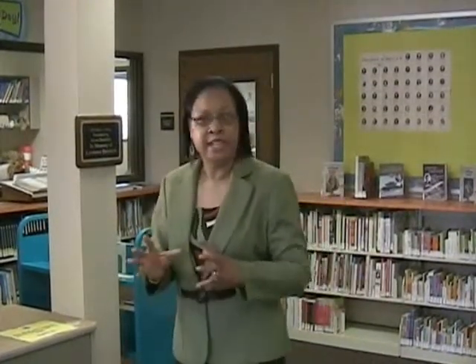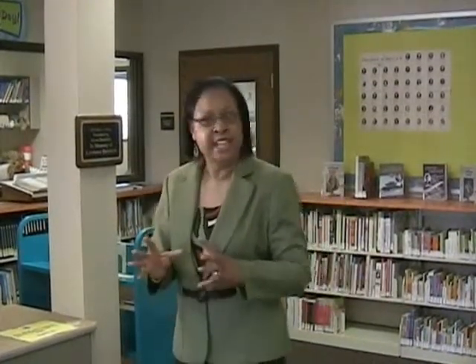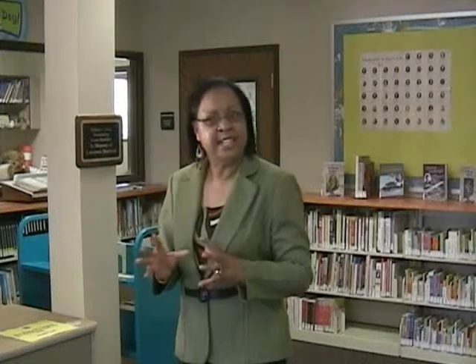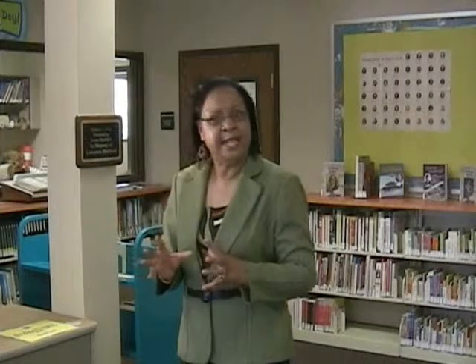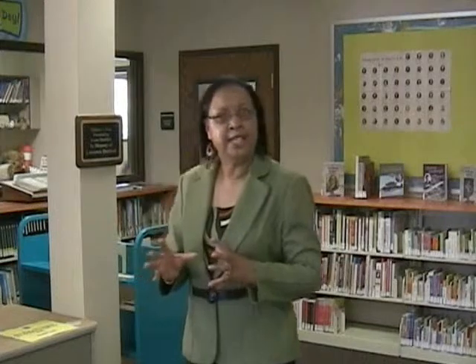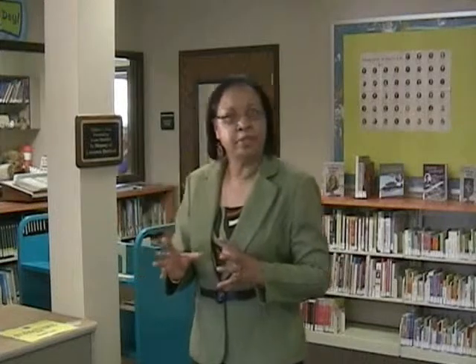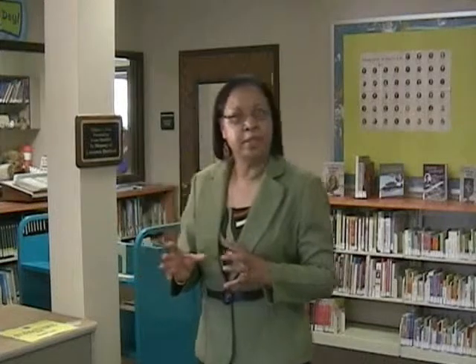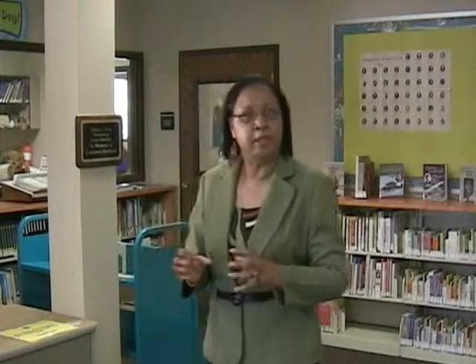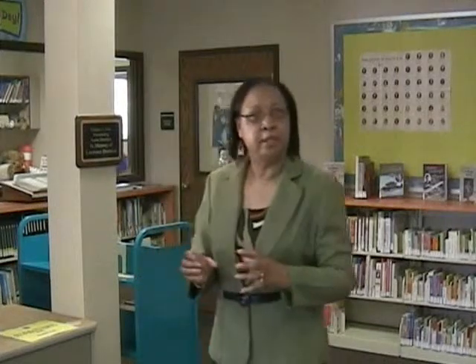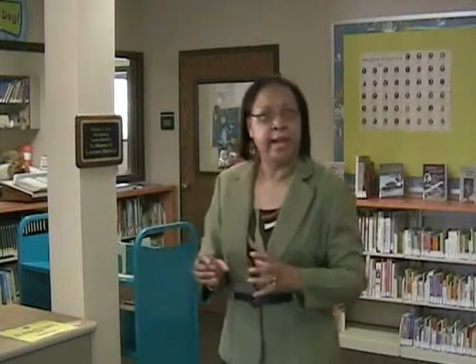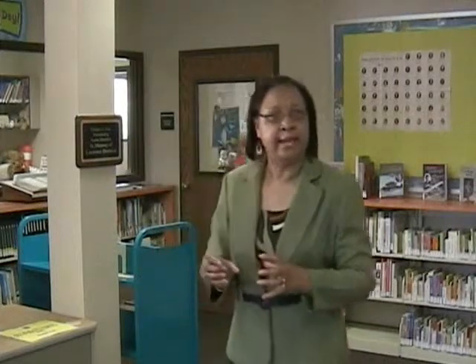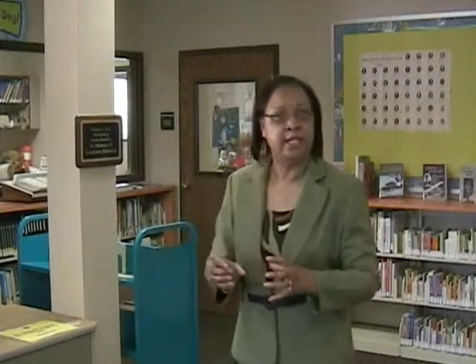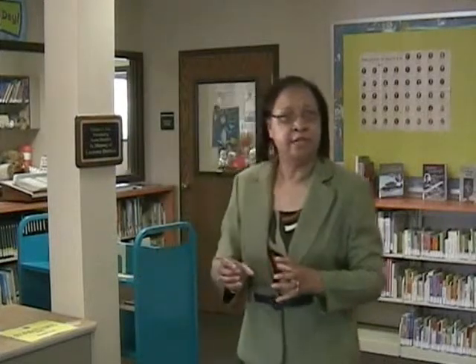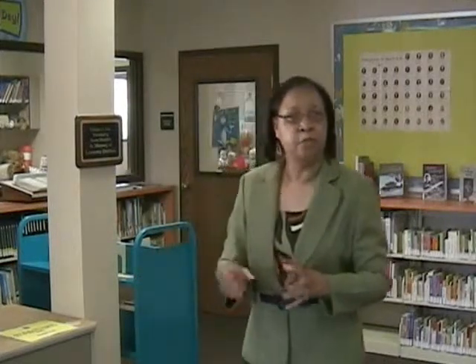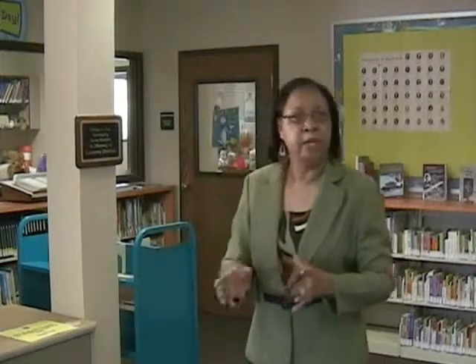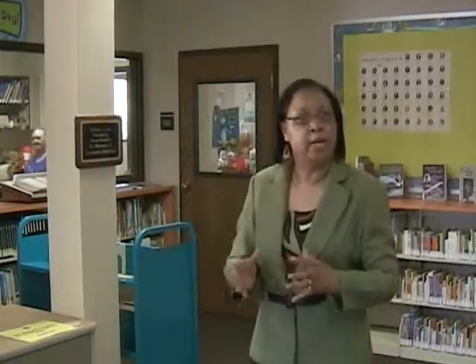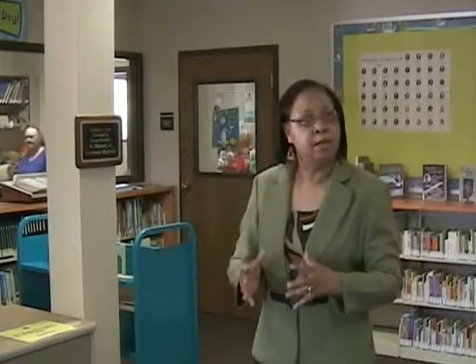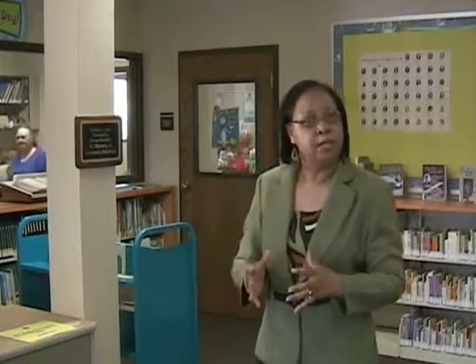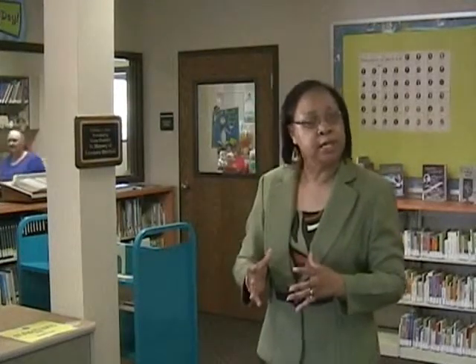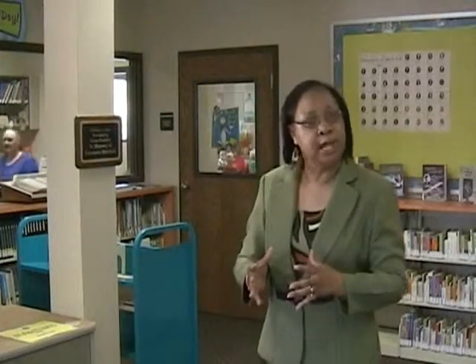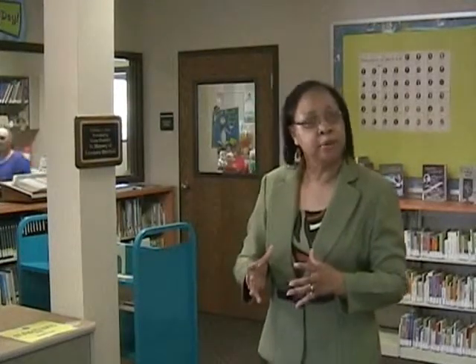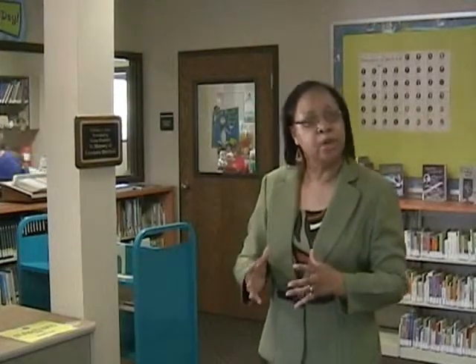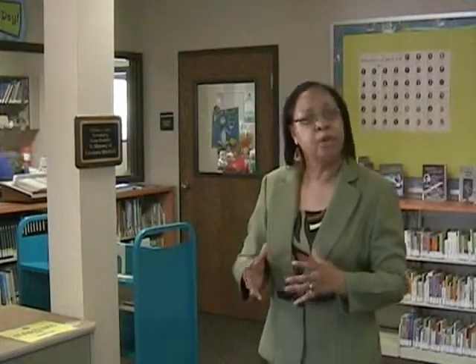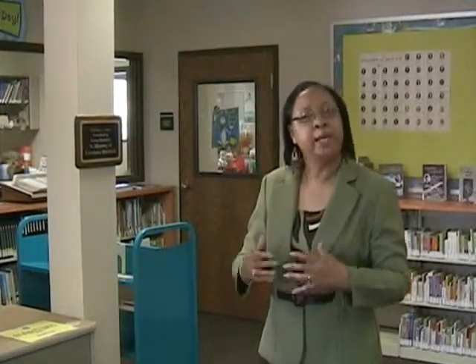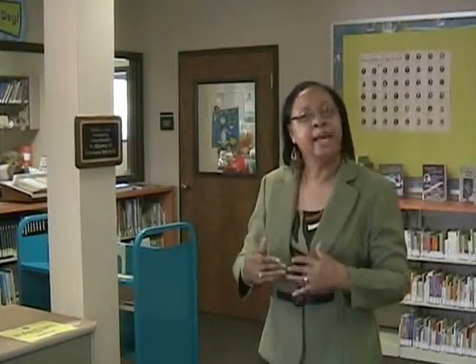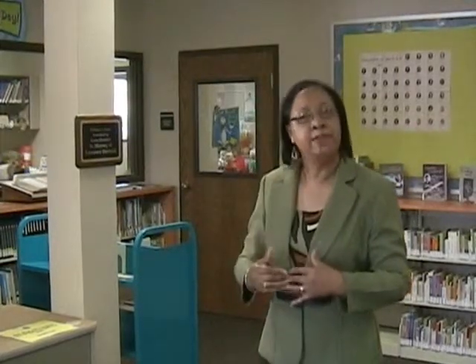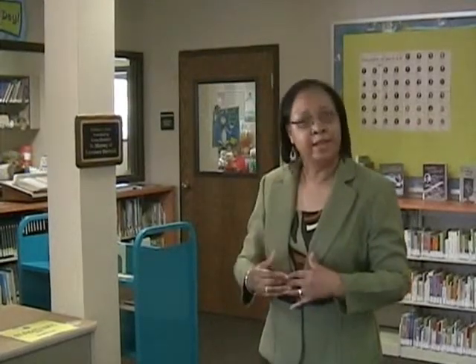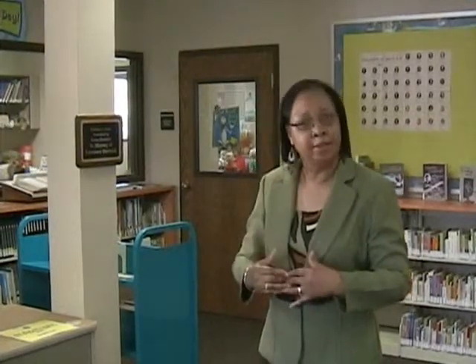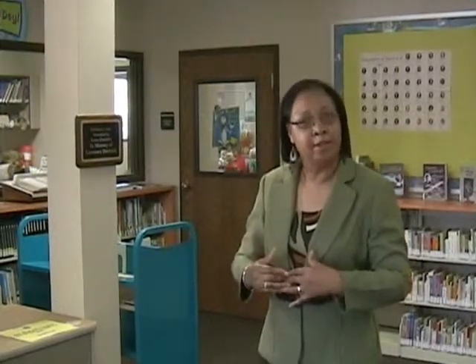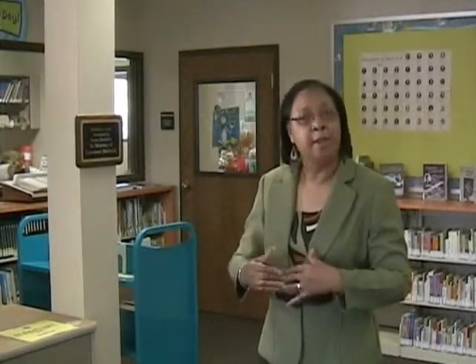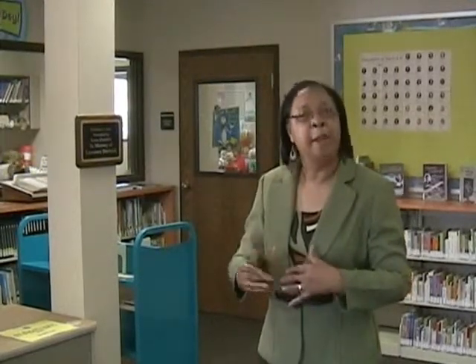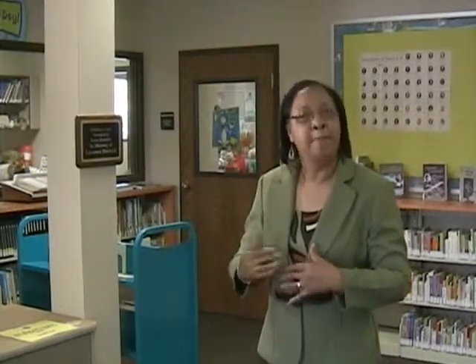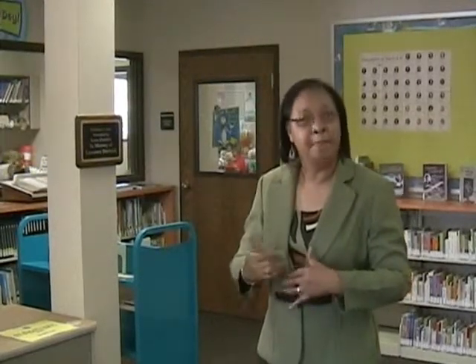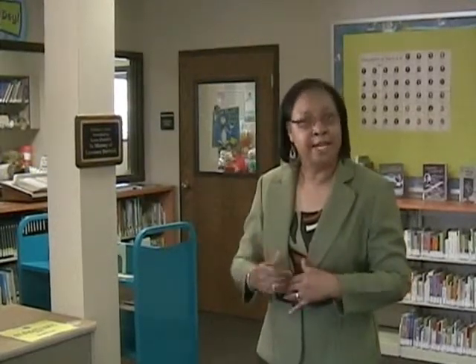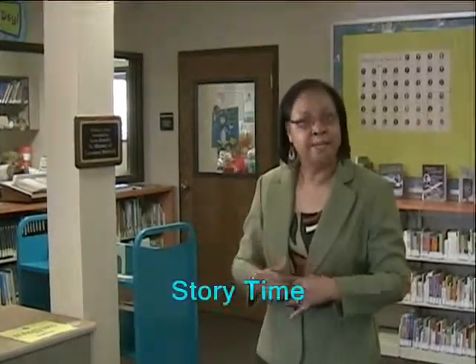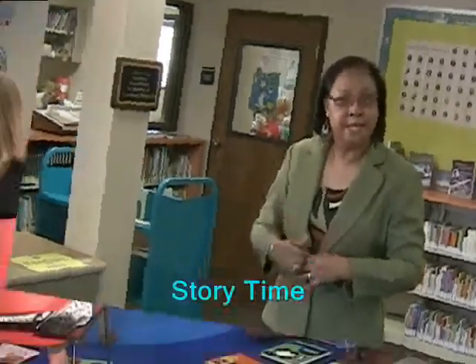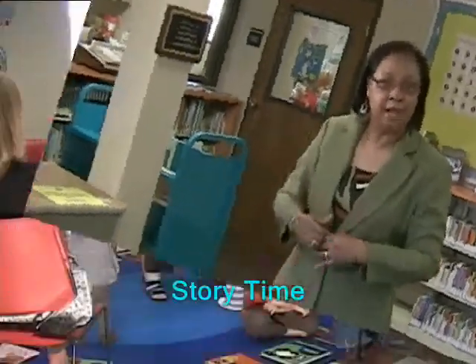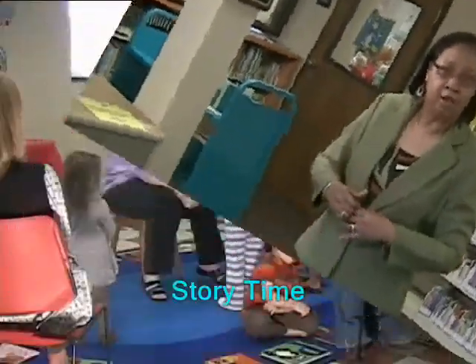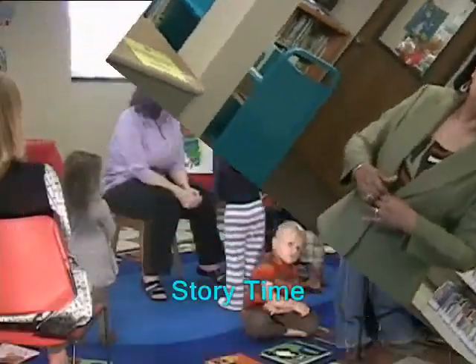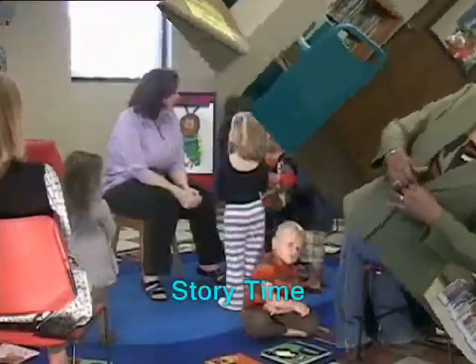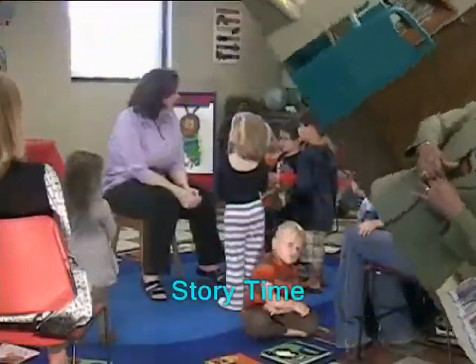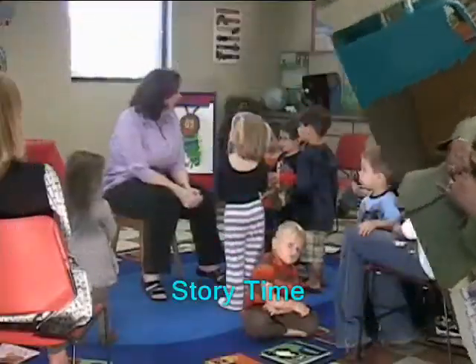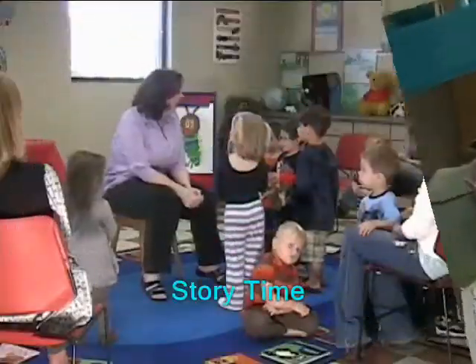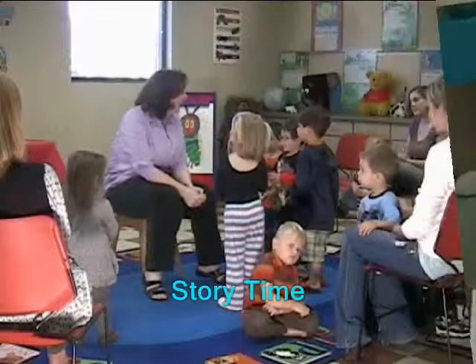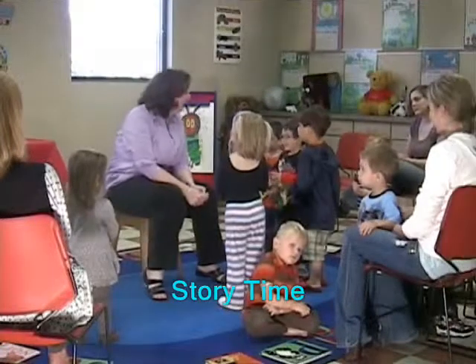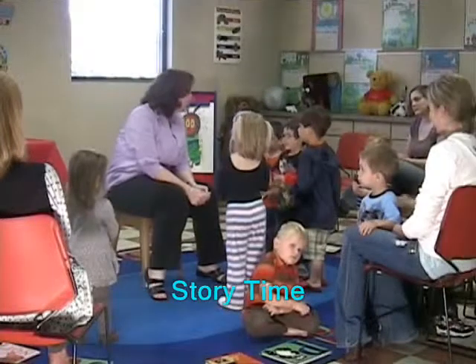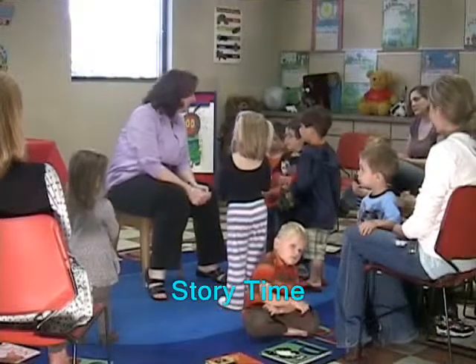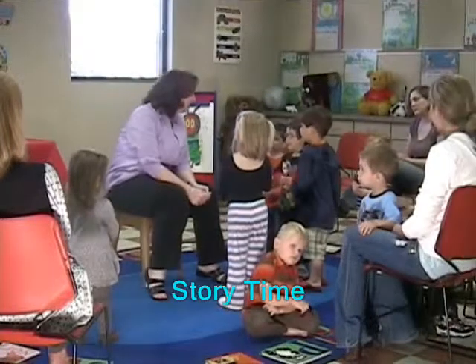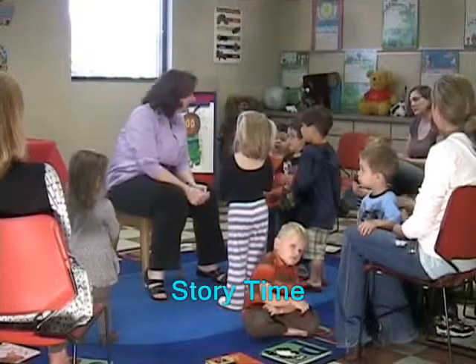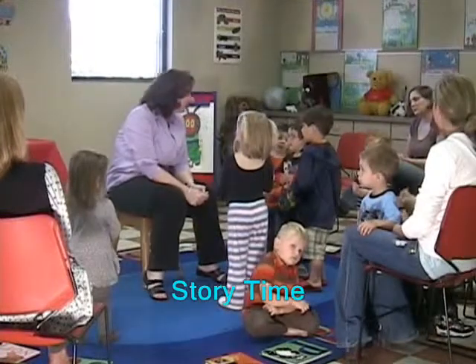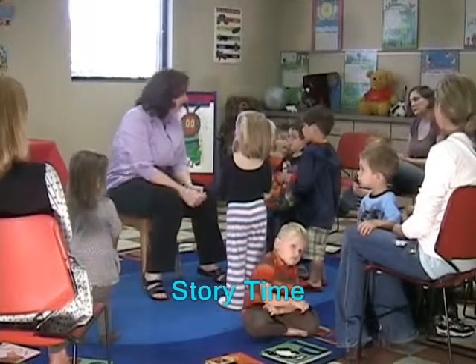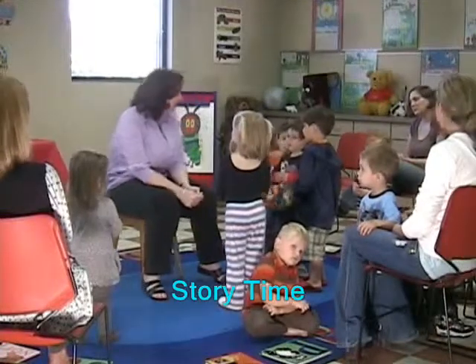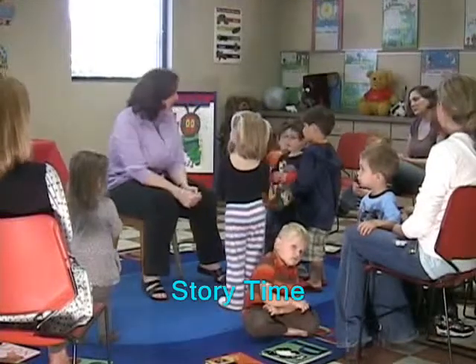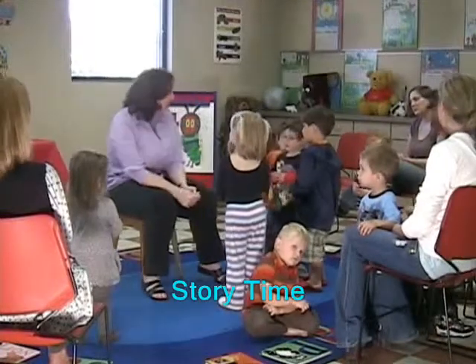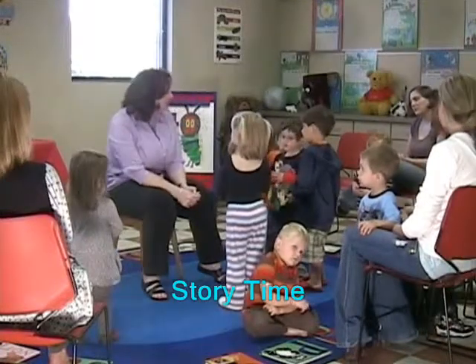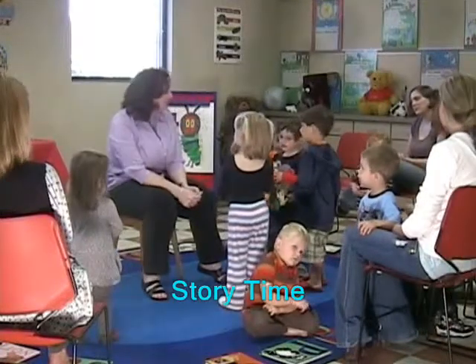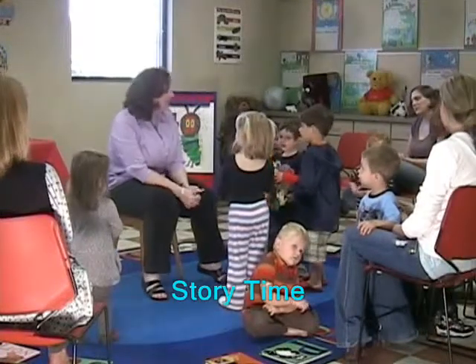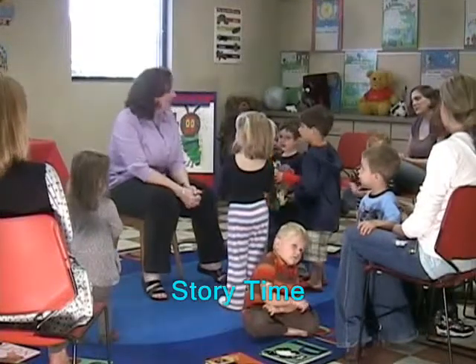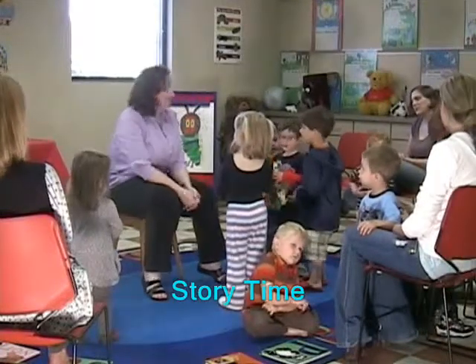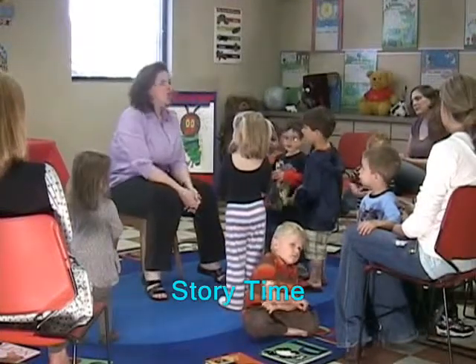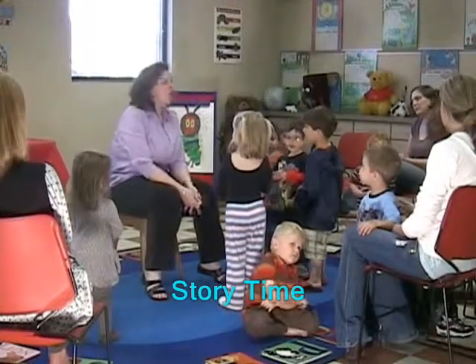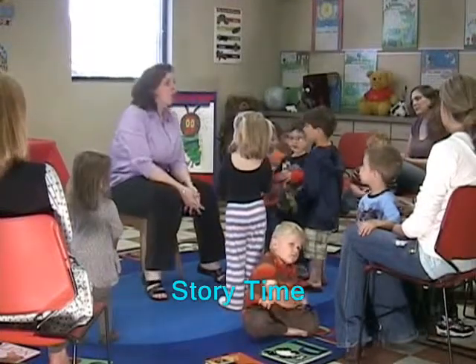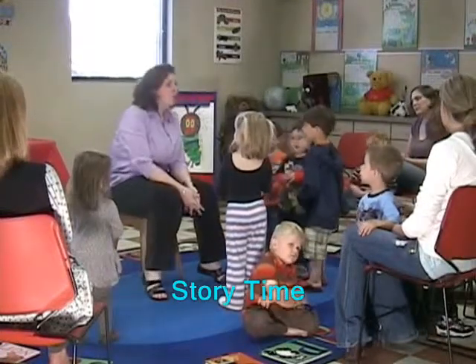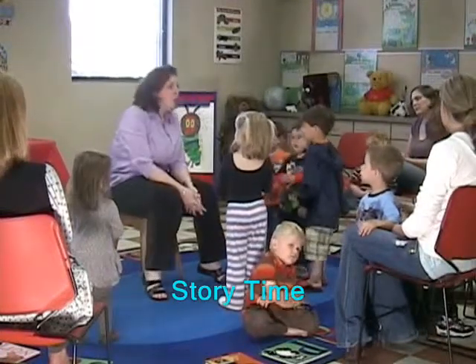Because kids like to be a little active, and when they come to the library, we like for them to be themselves. My little lion says roar.